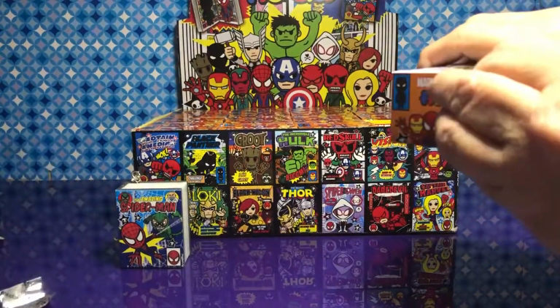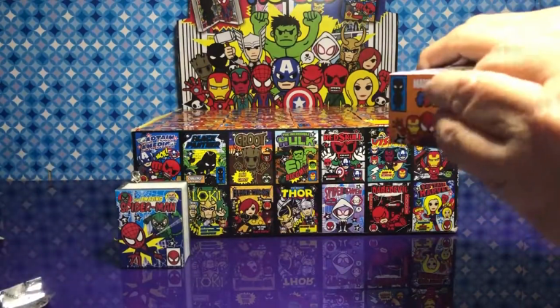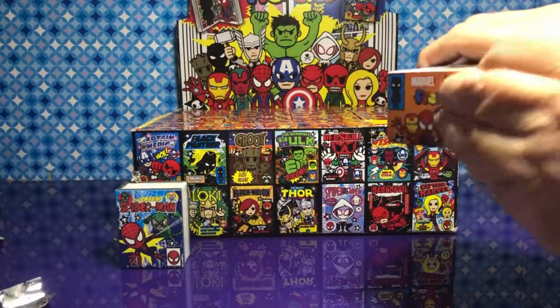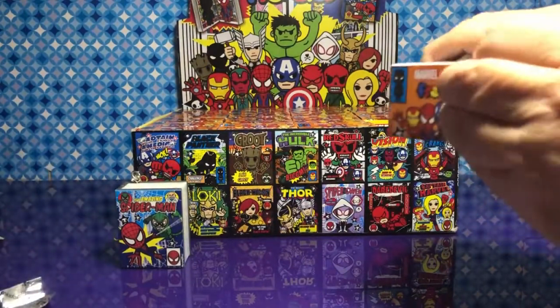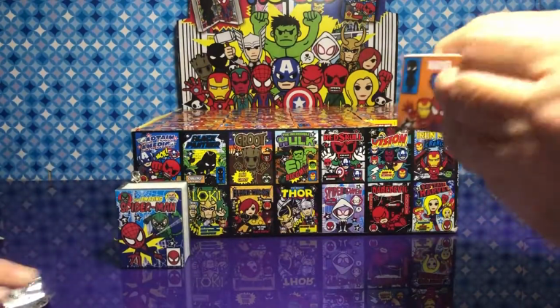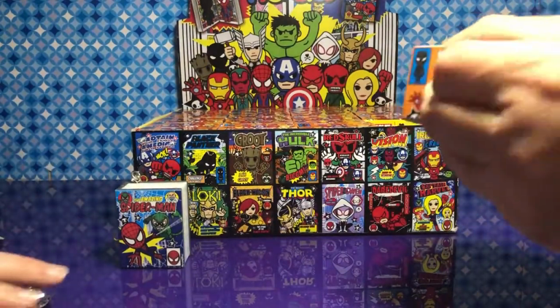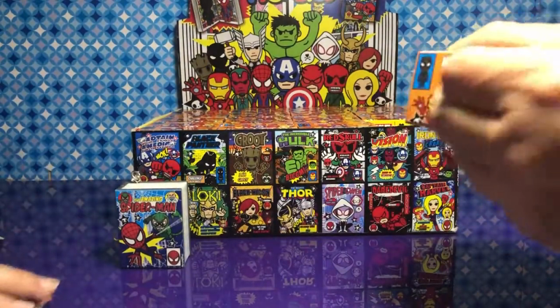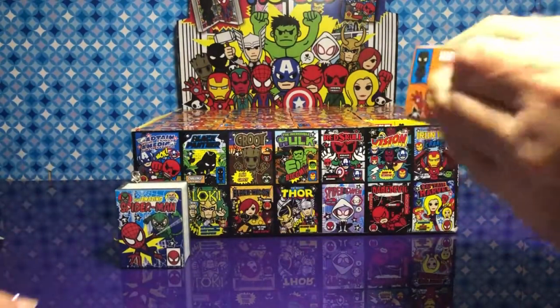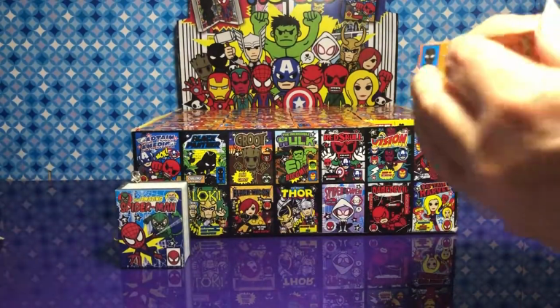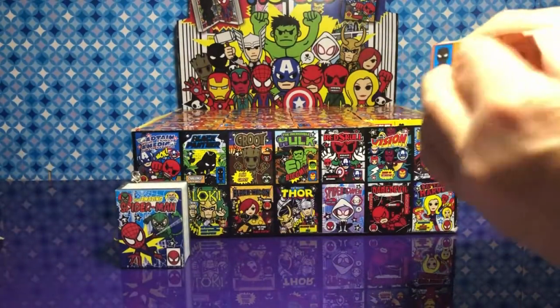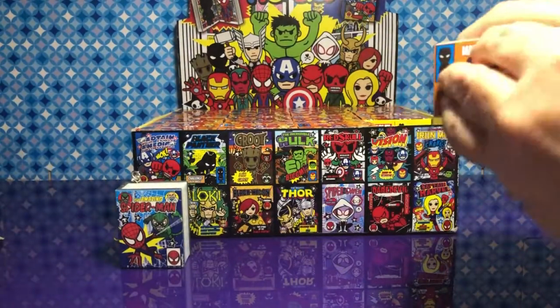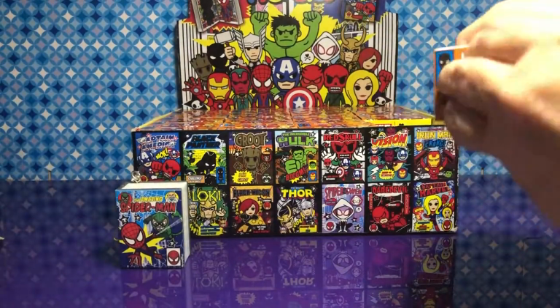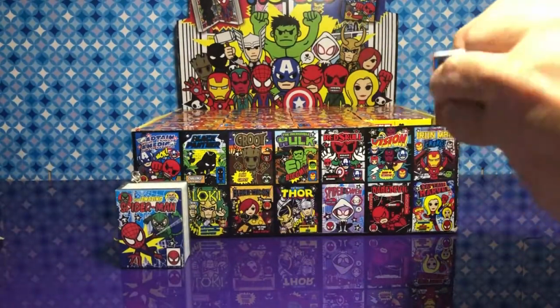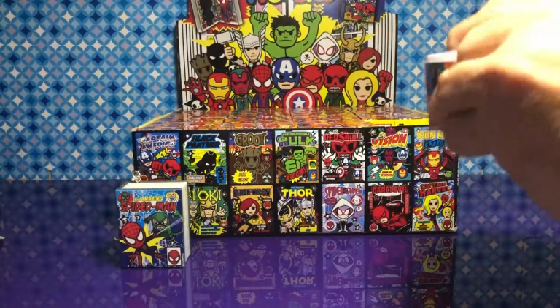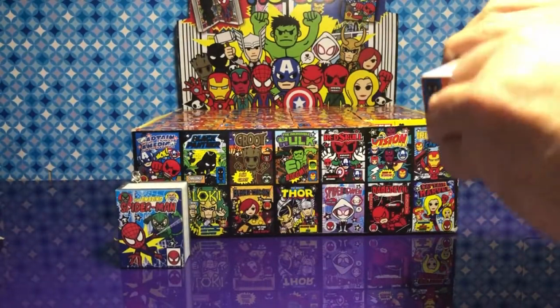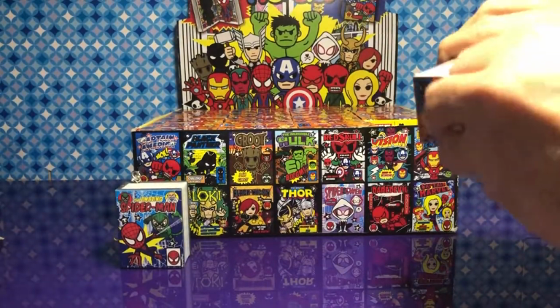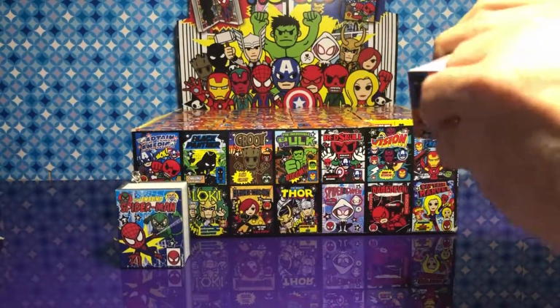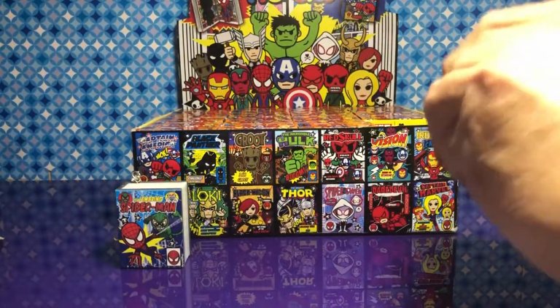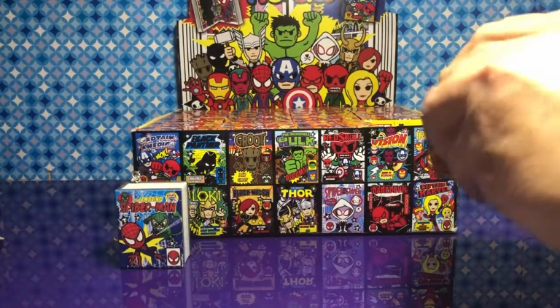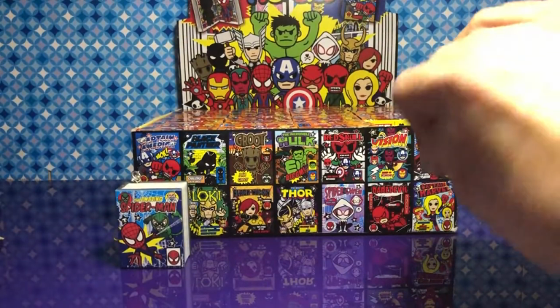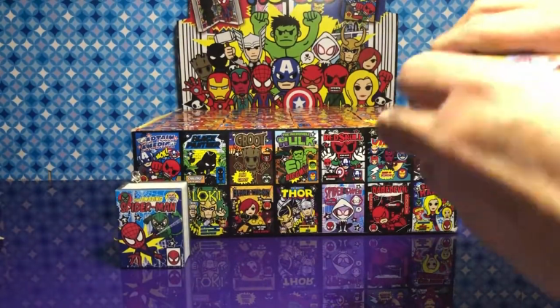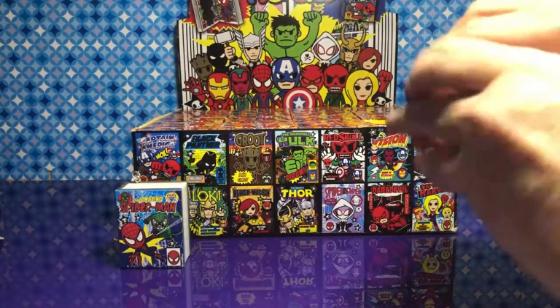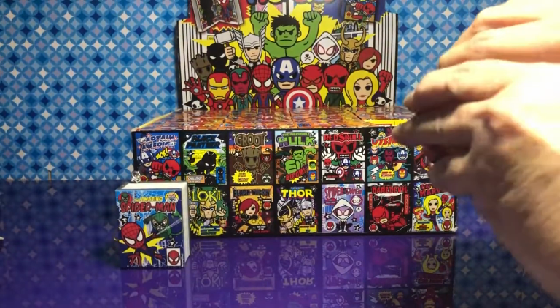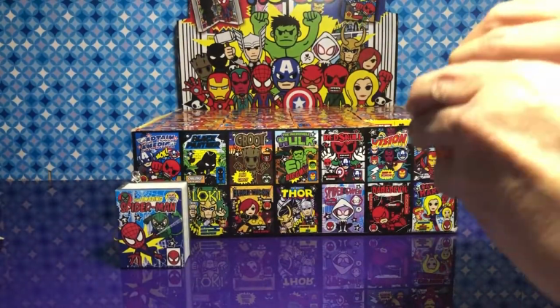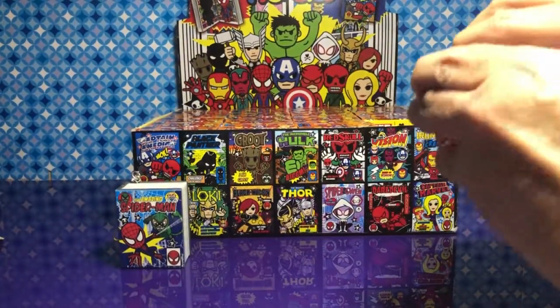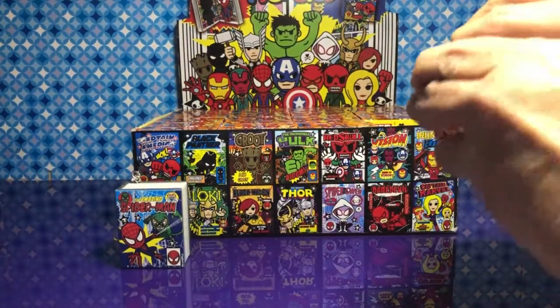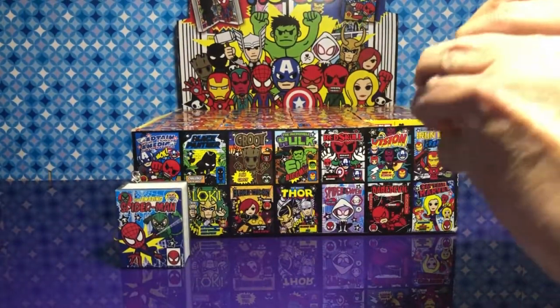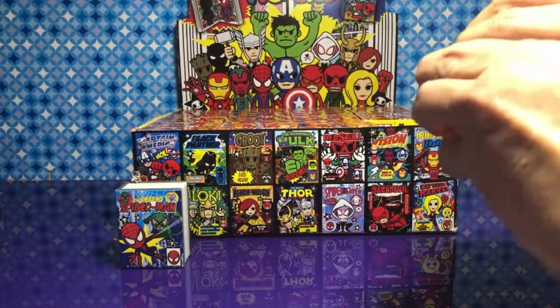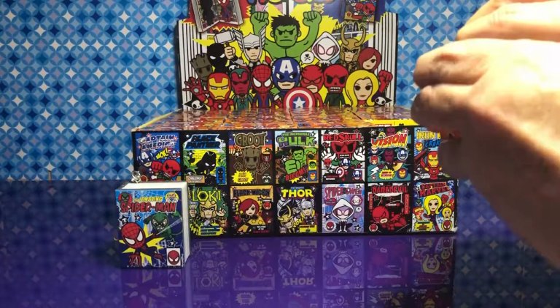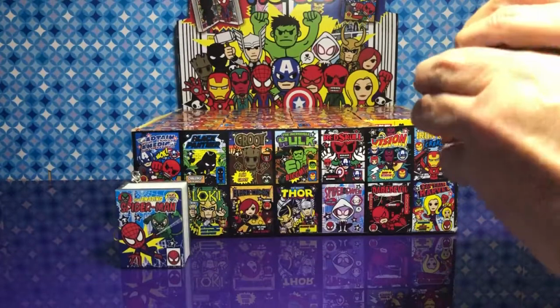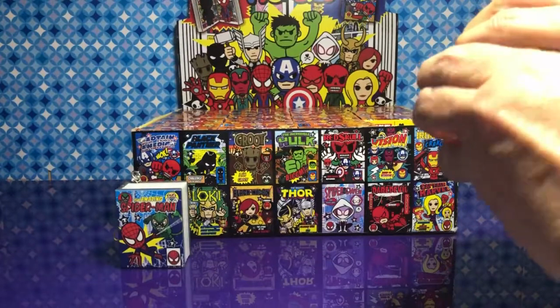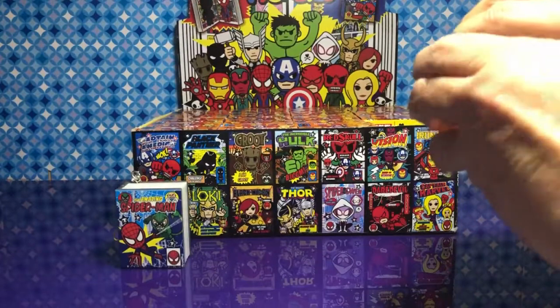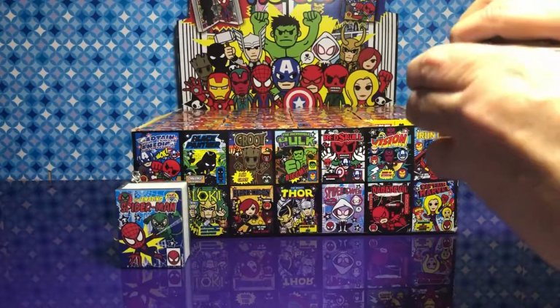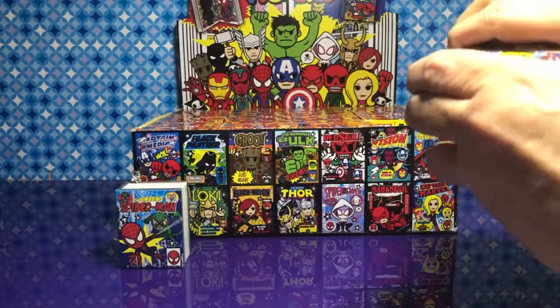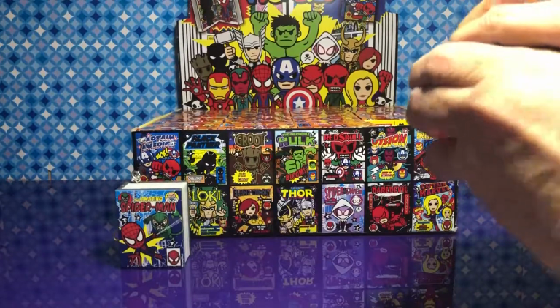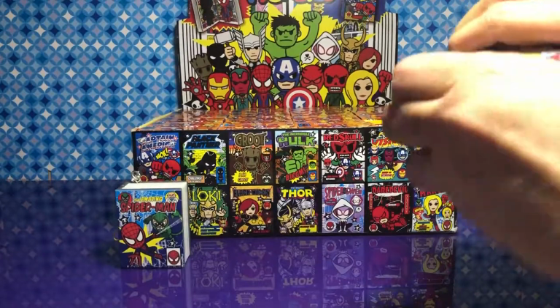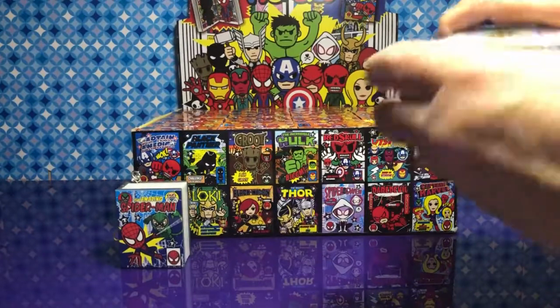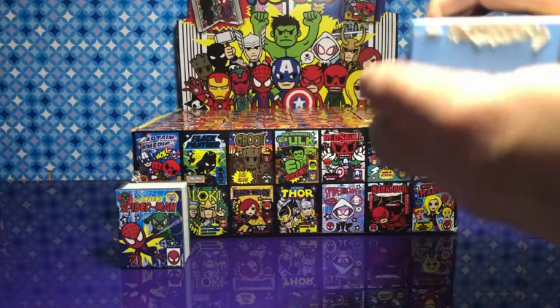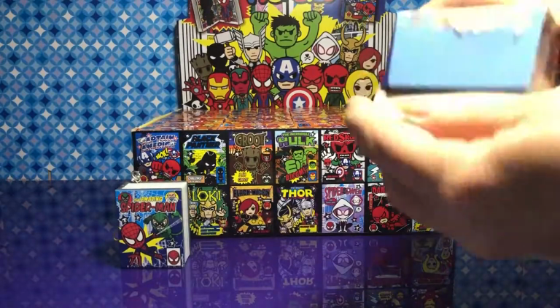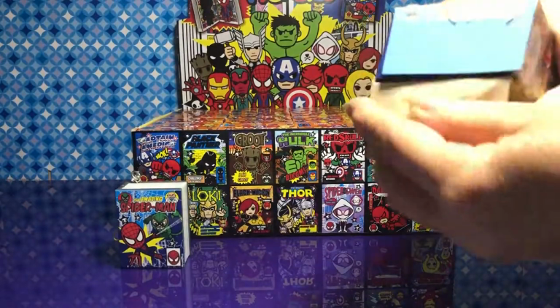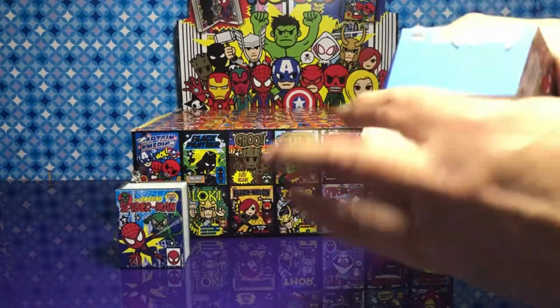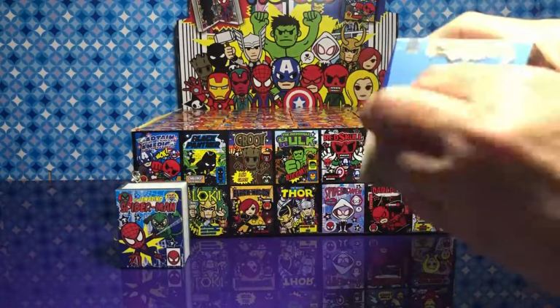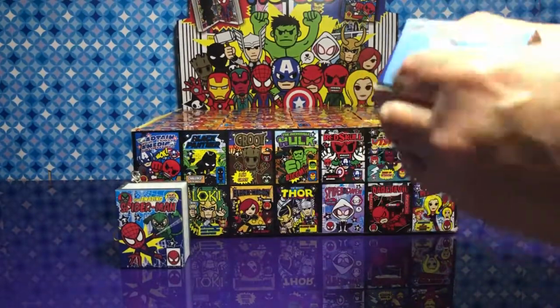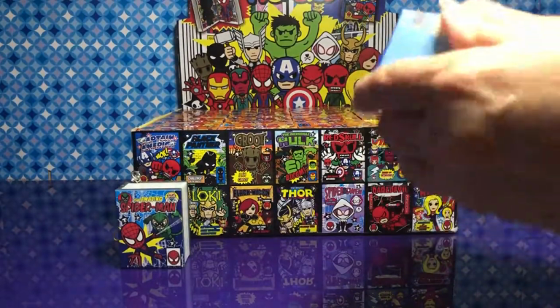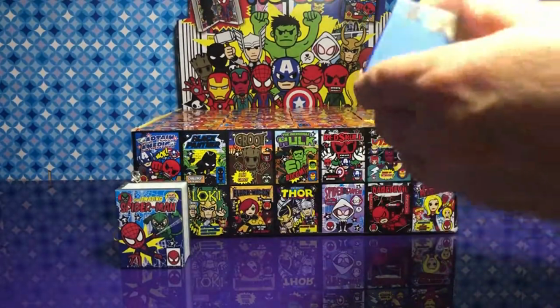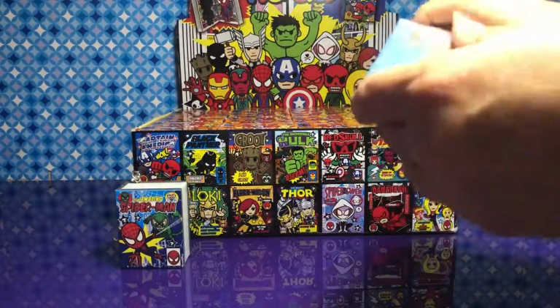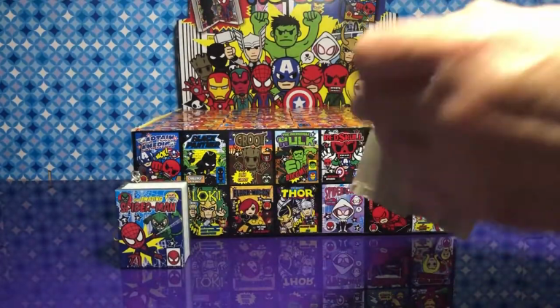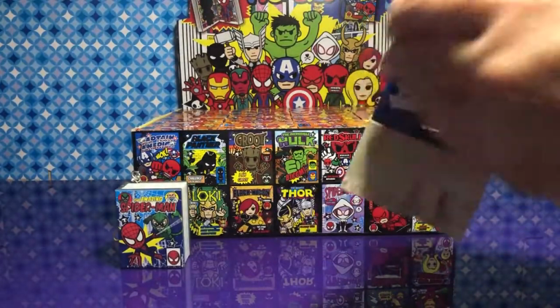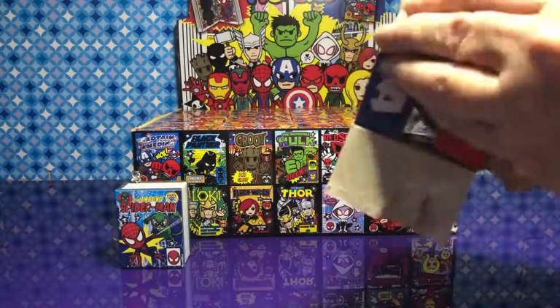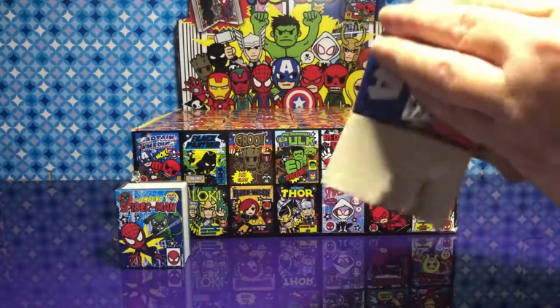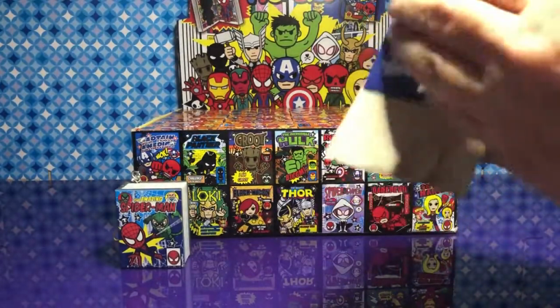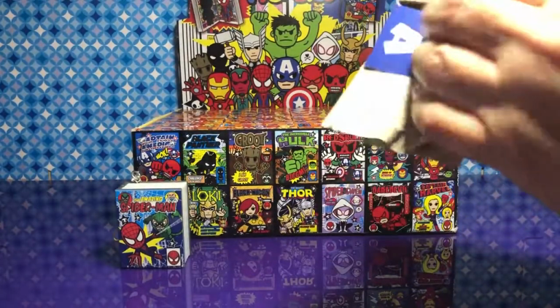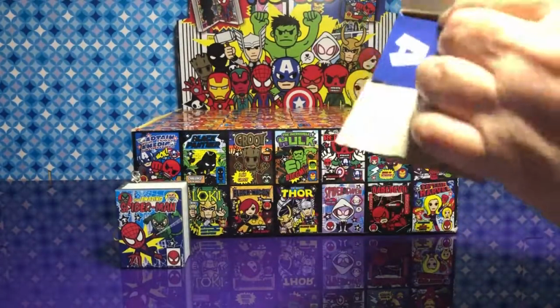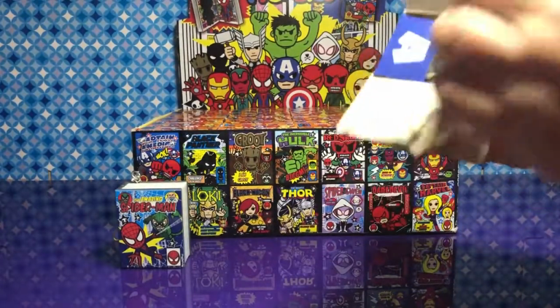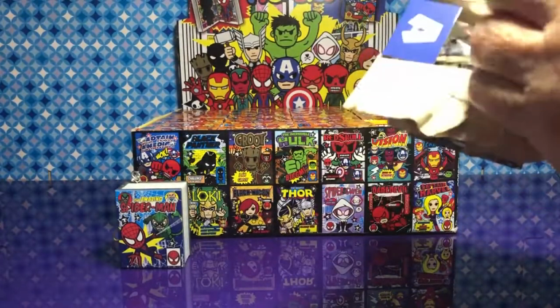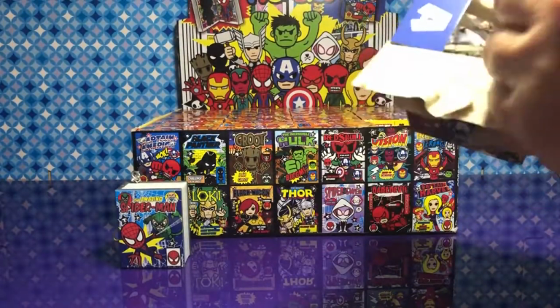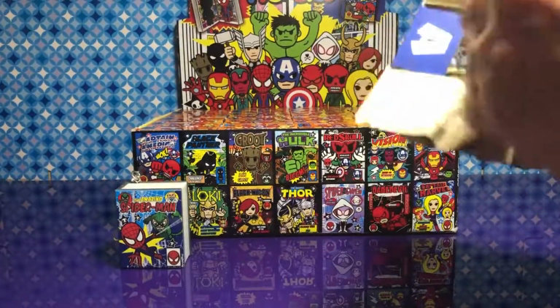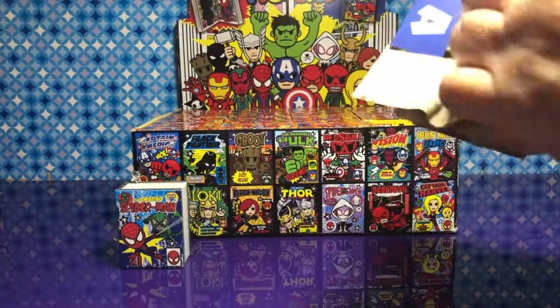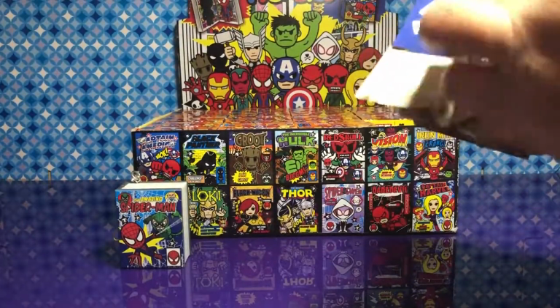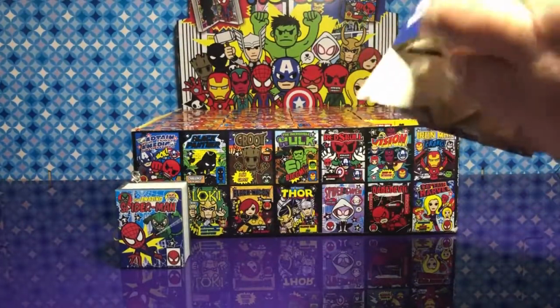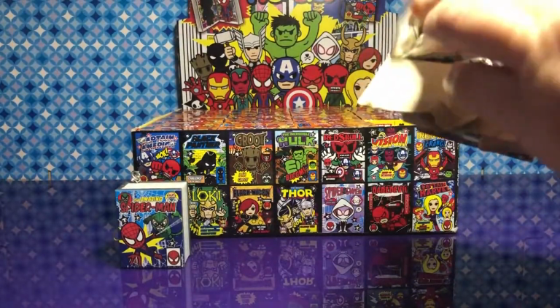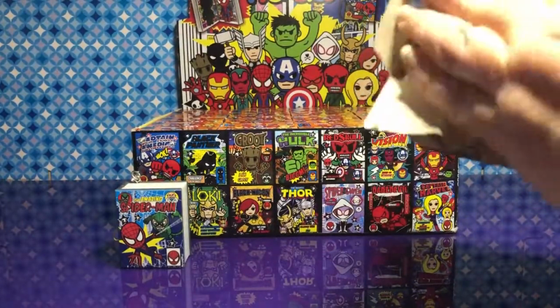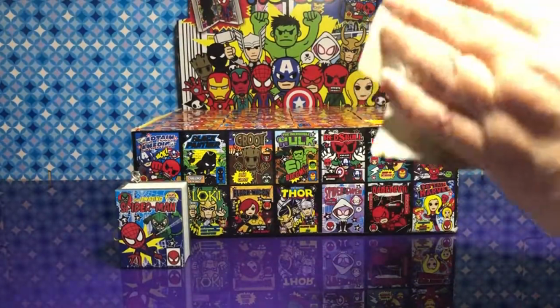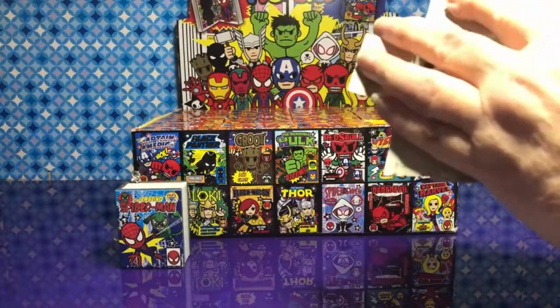There's going to be a lot of Marvel, a lot of DC, a lot of Star Wars. You name it.